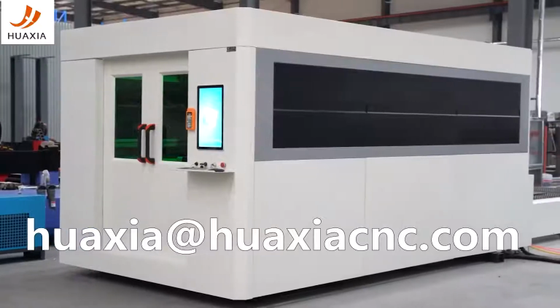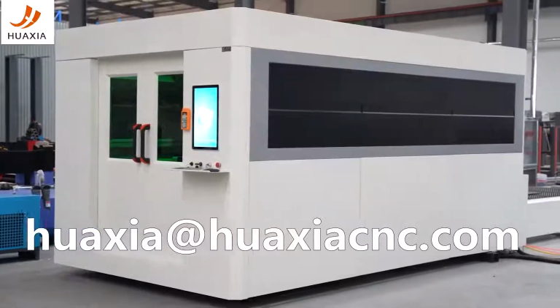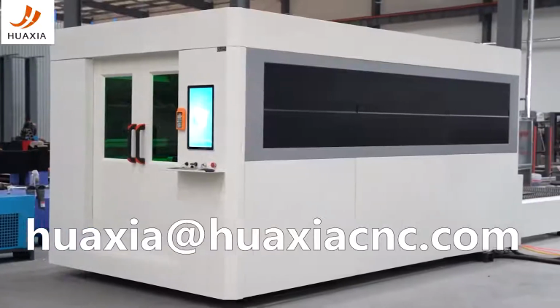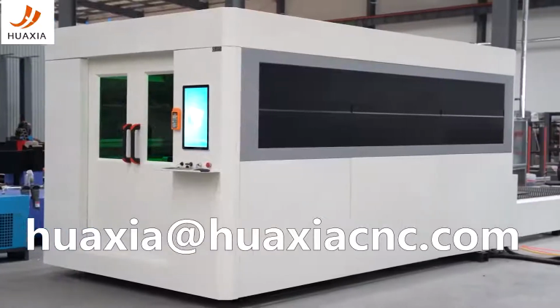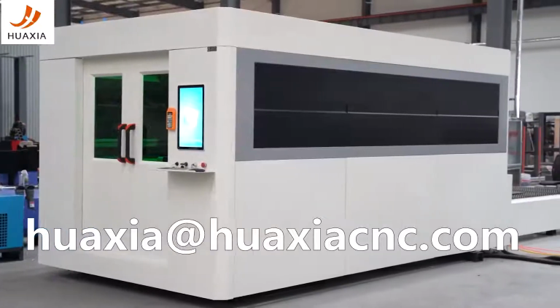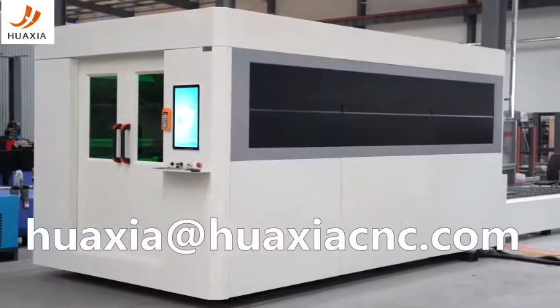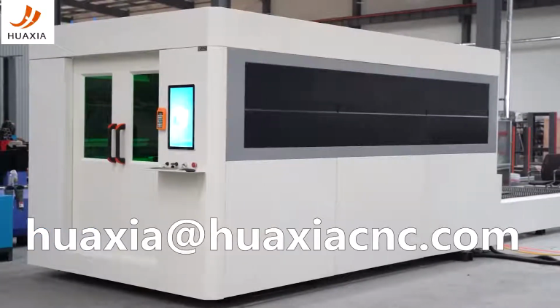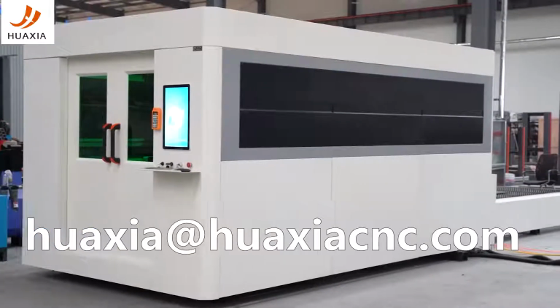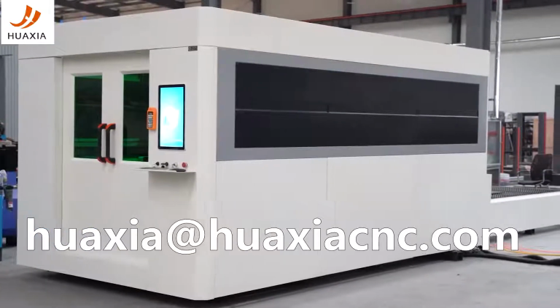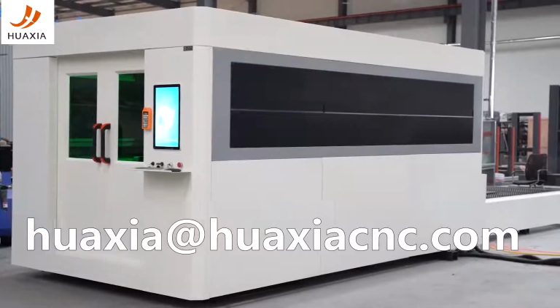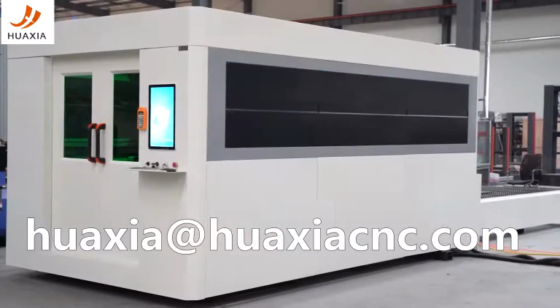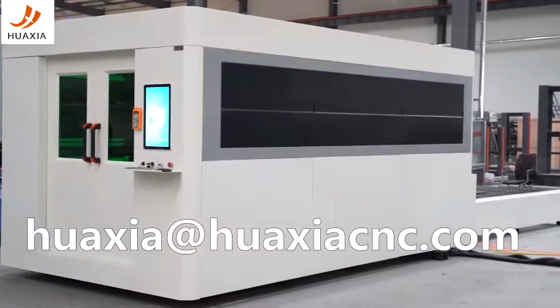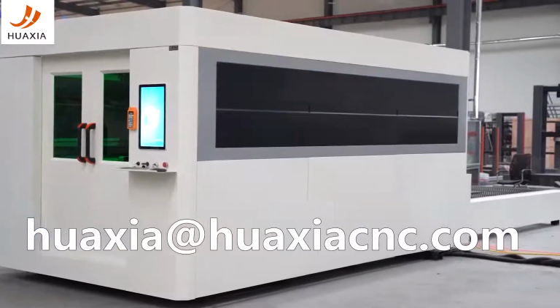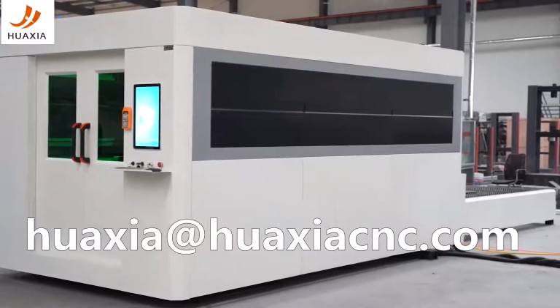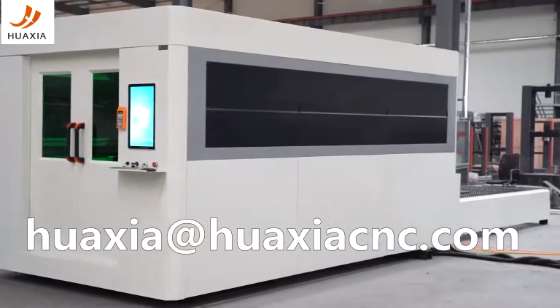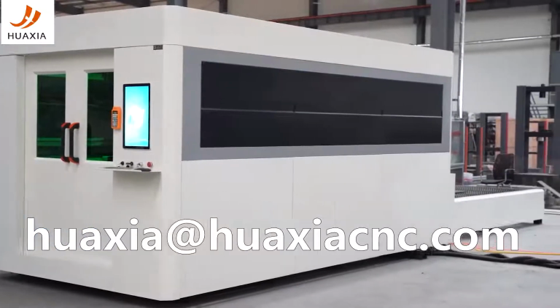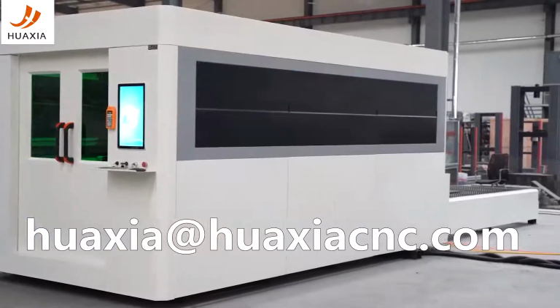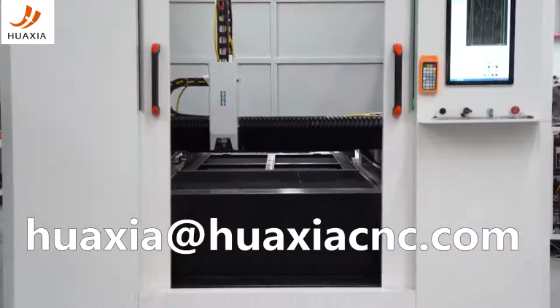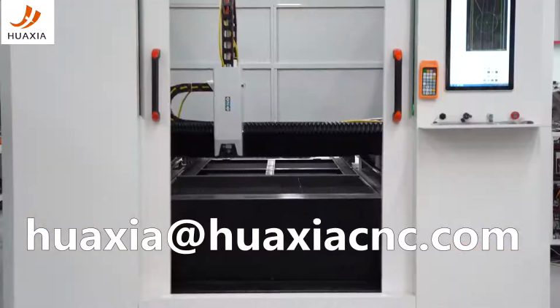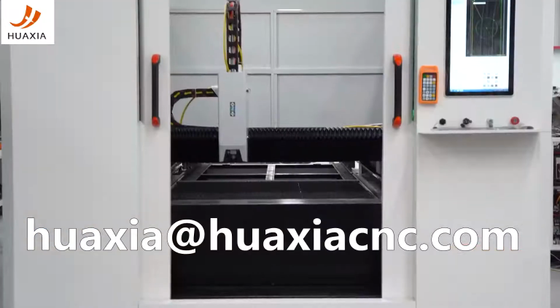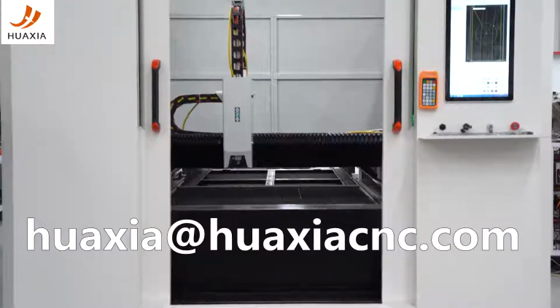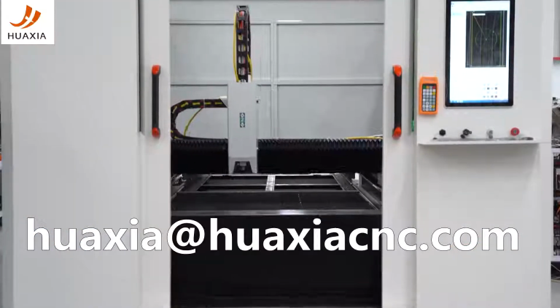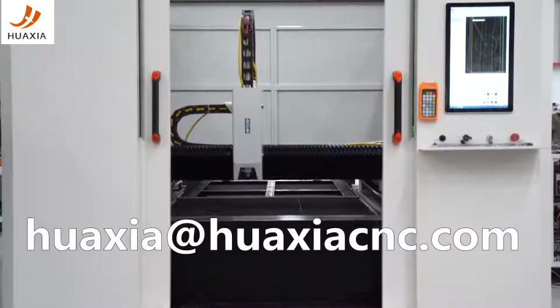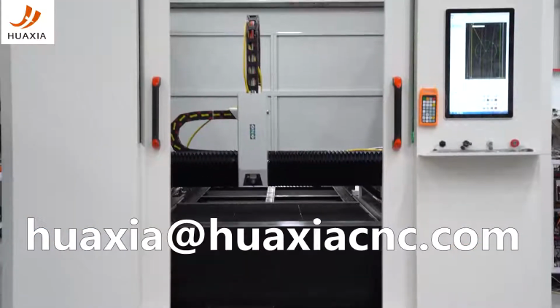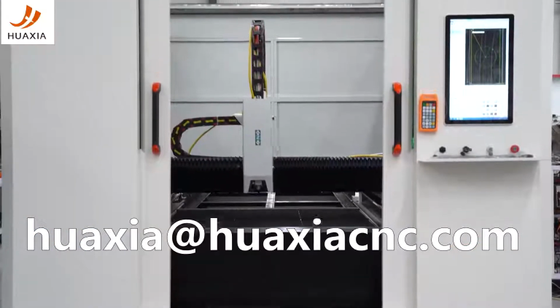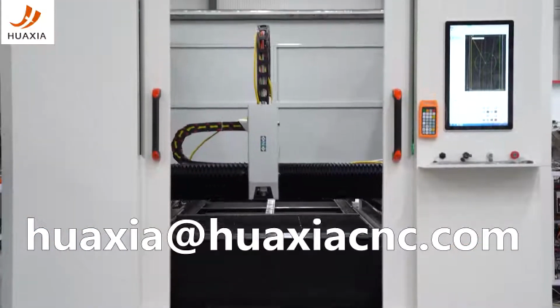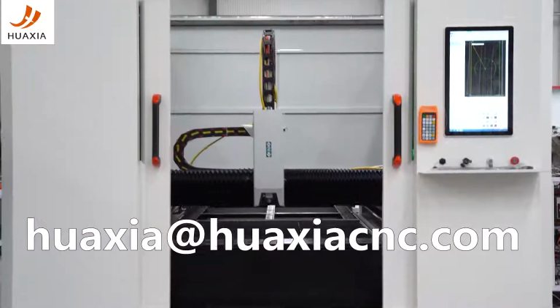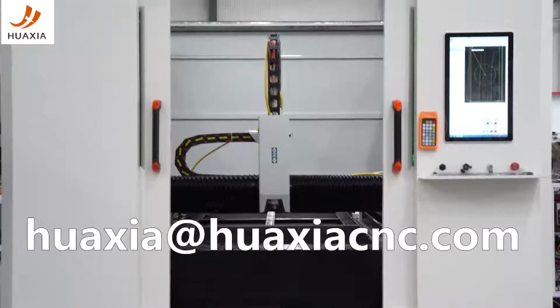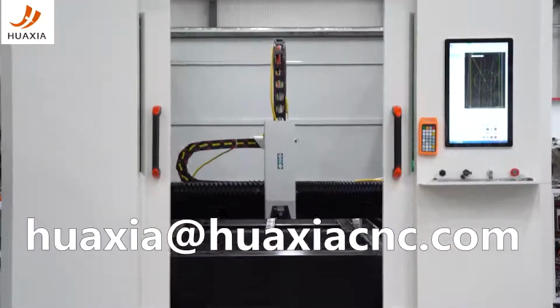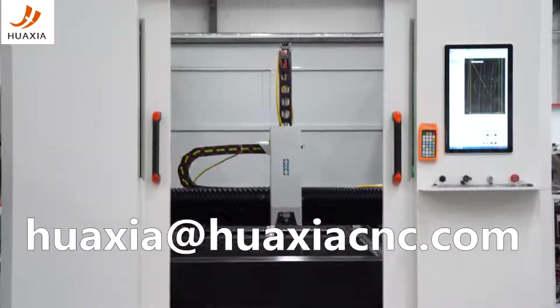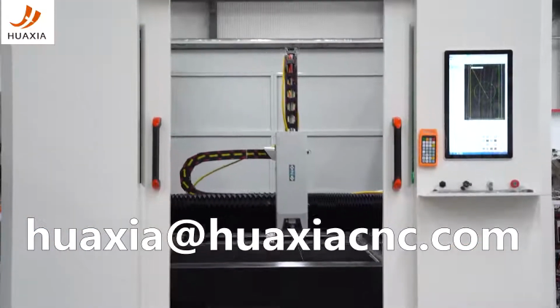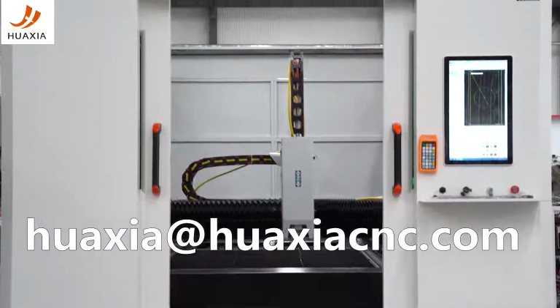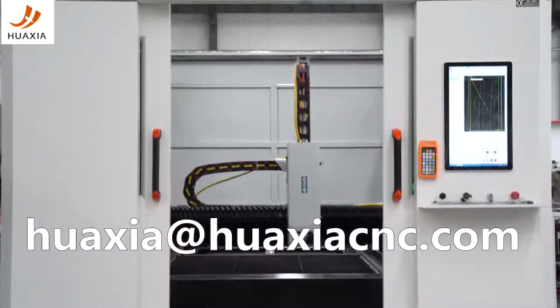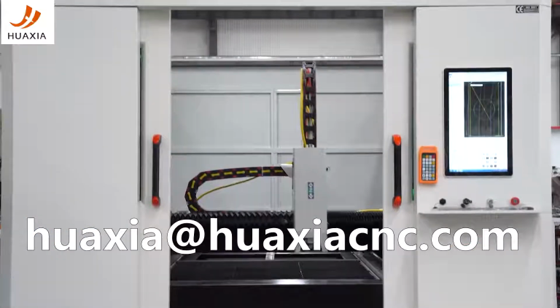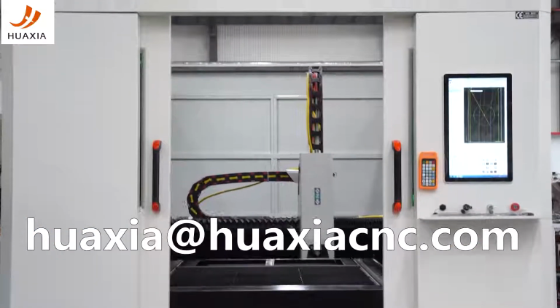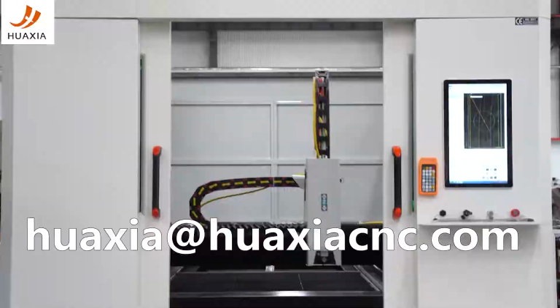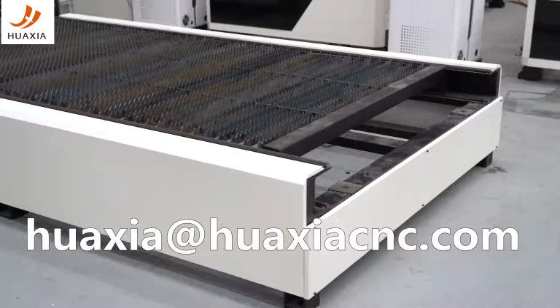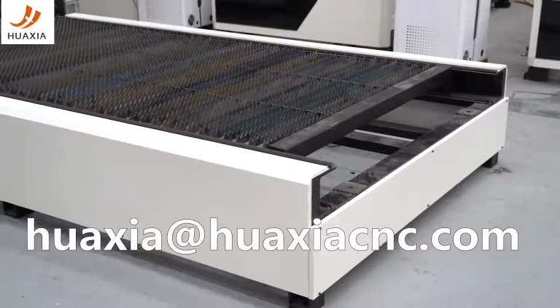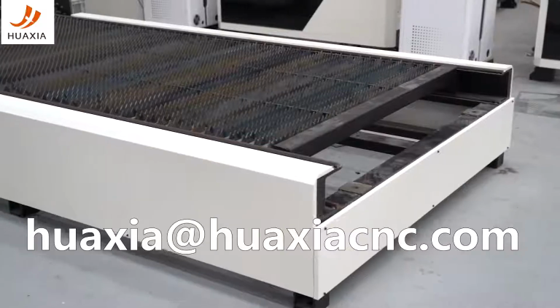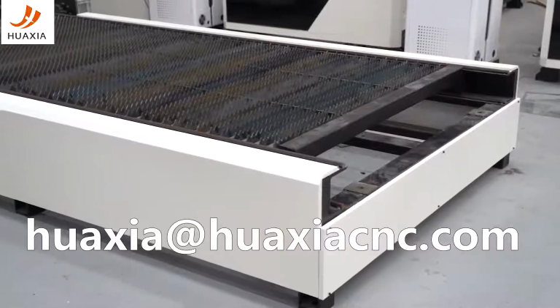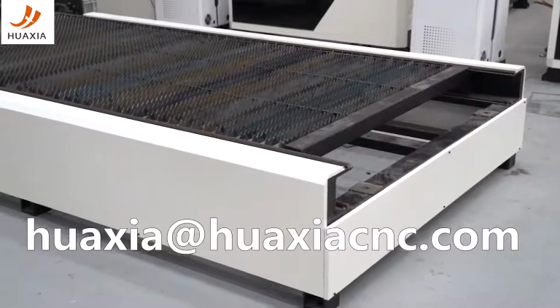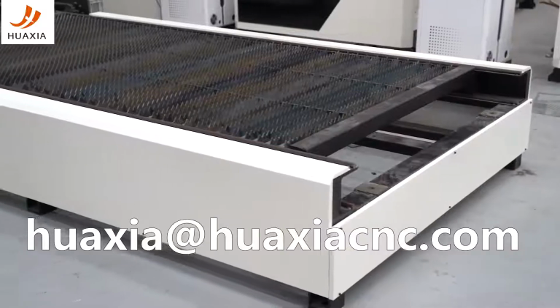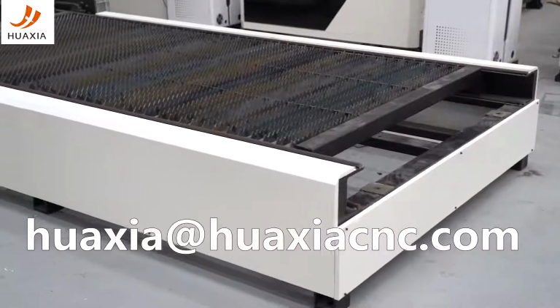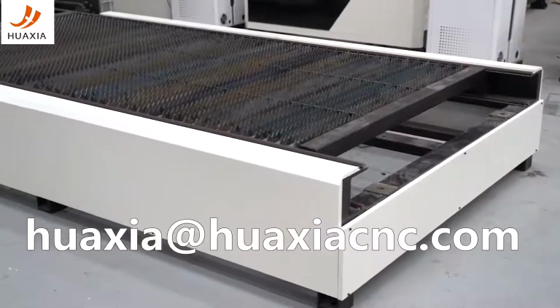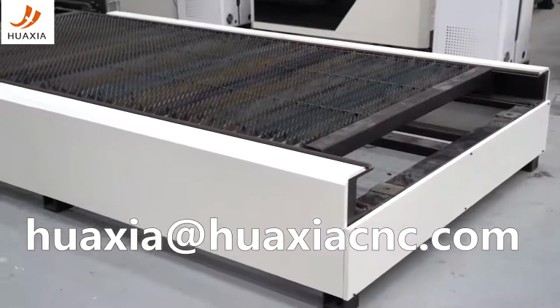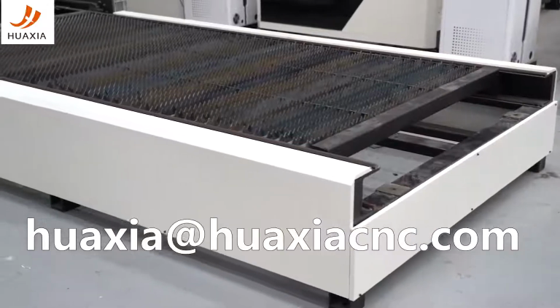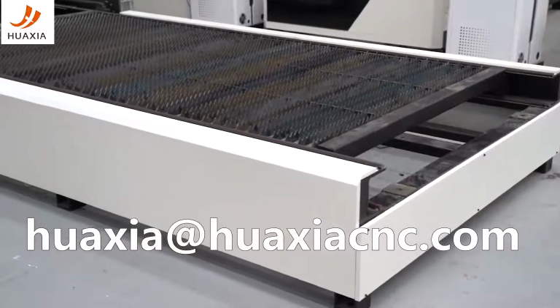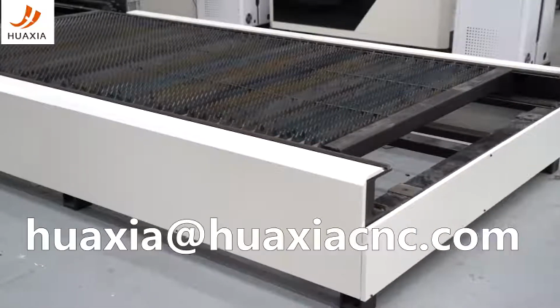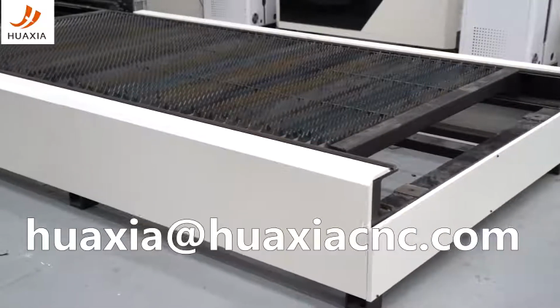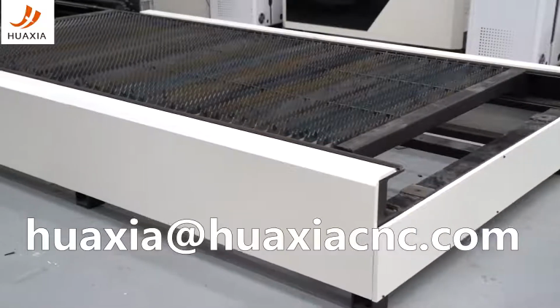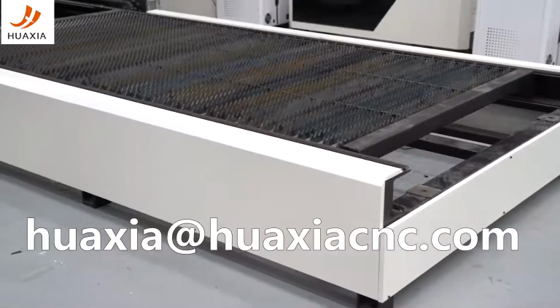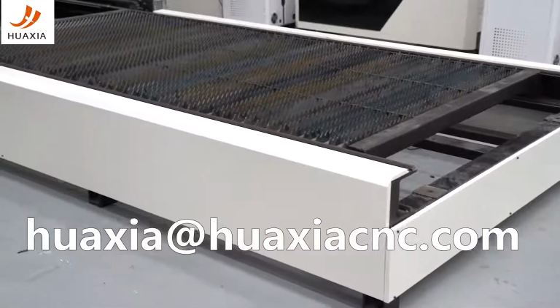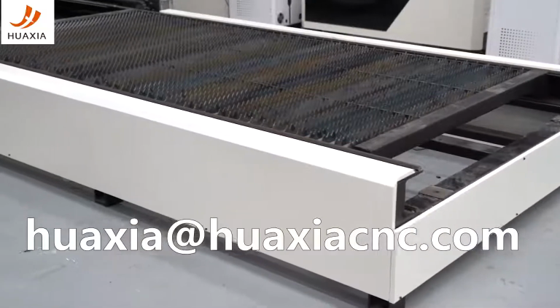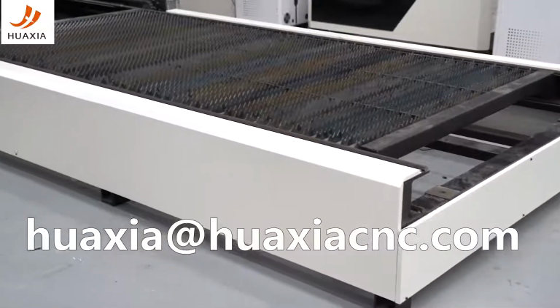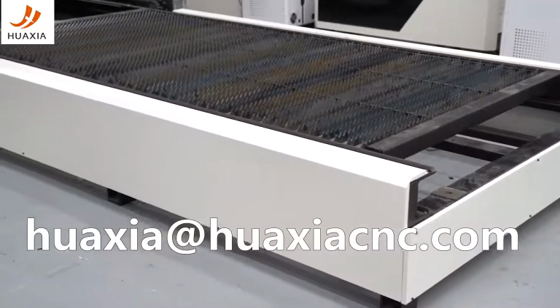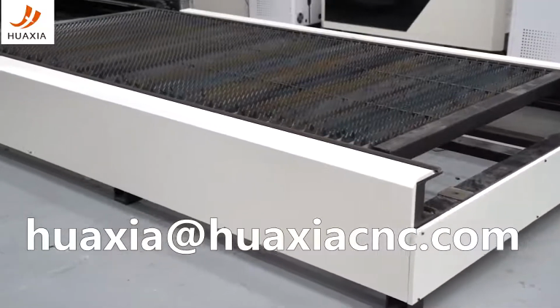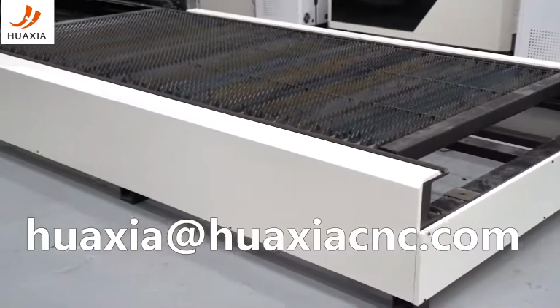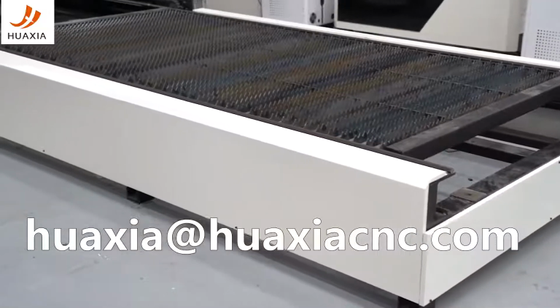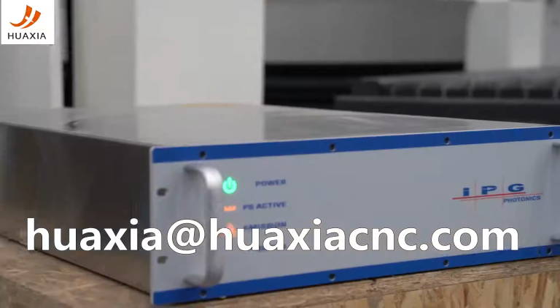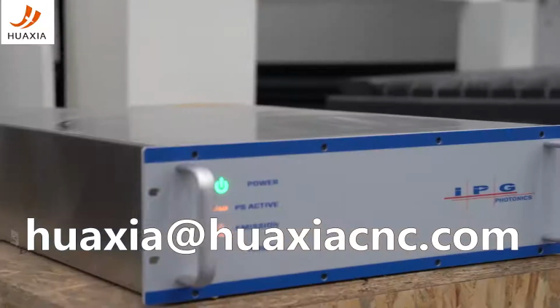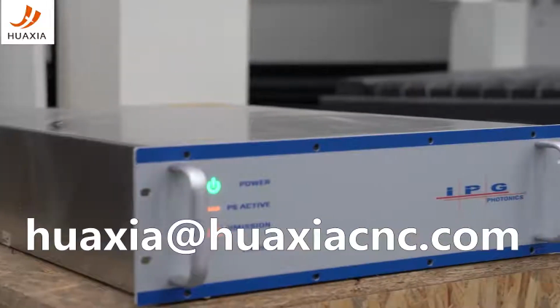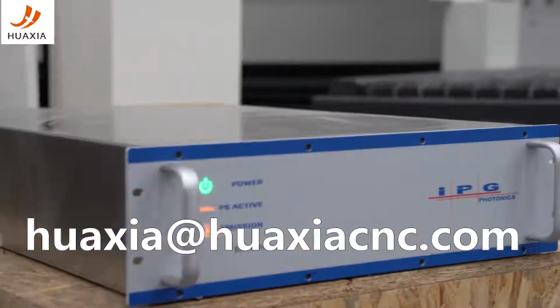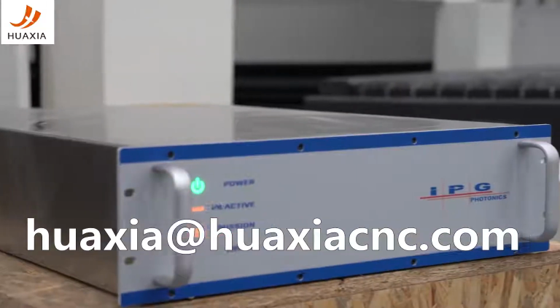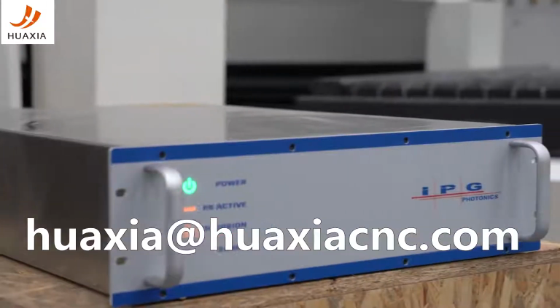Fiber laser cutting machine can cut carbon steel, stainless steel, galvanized sheet, aluminum, etc.